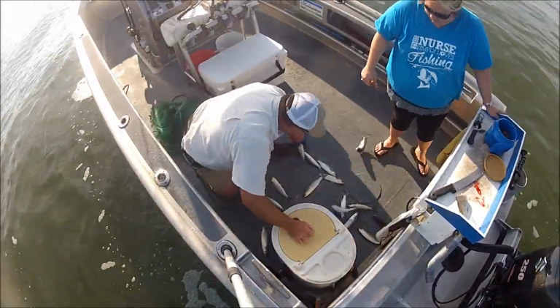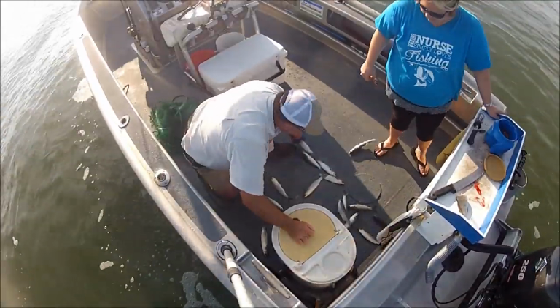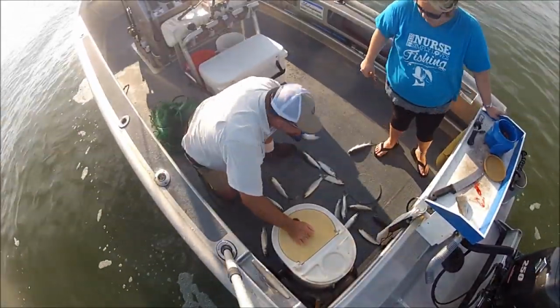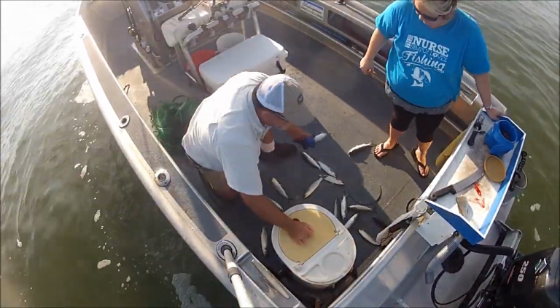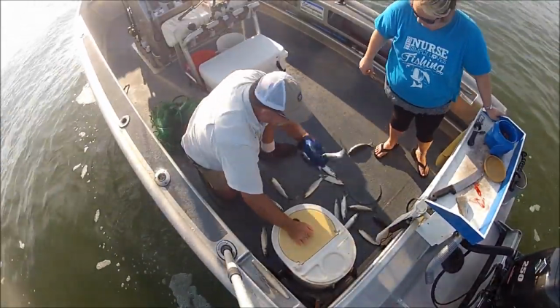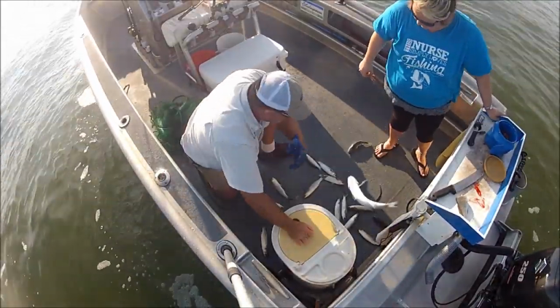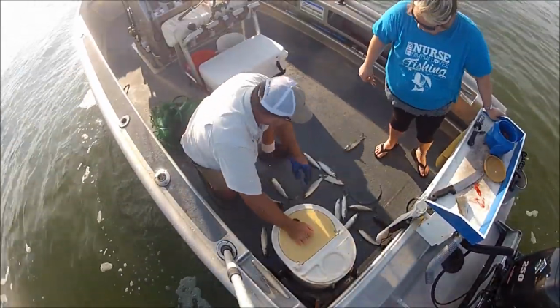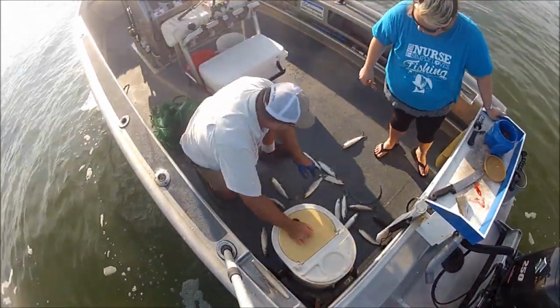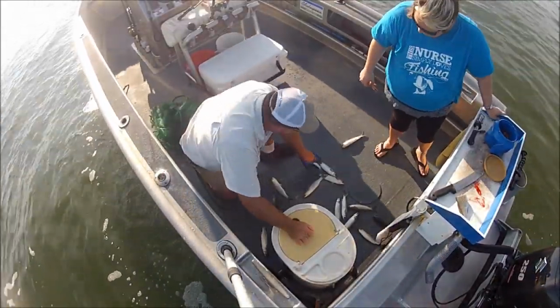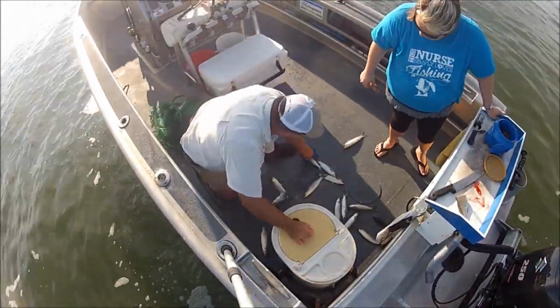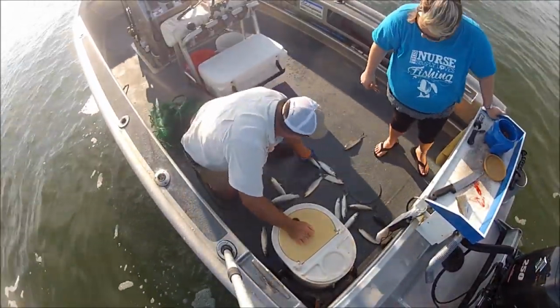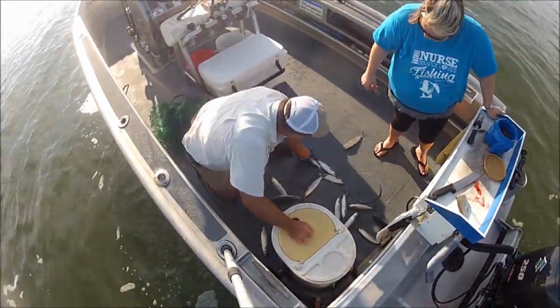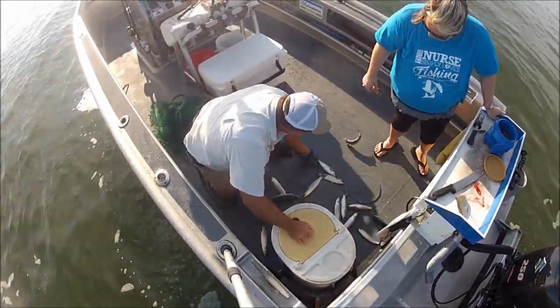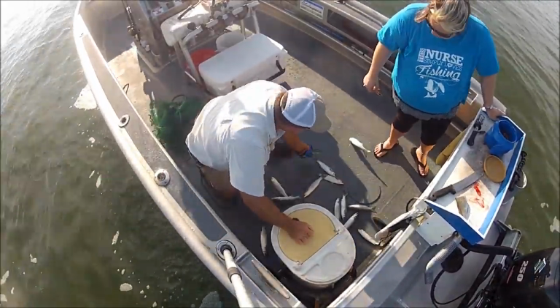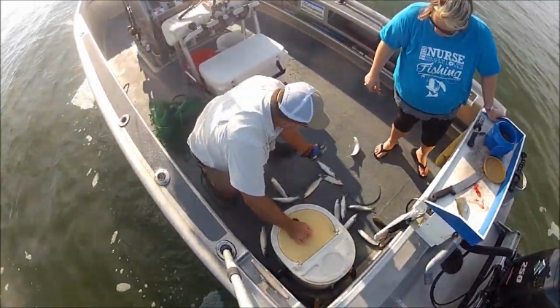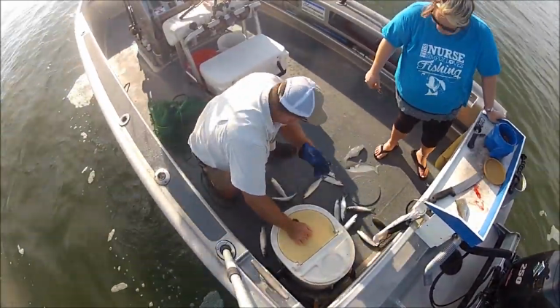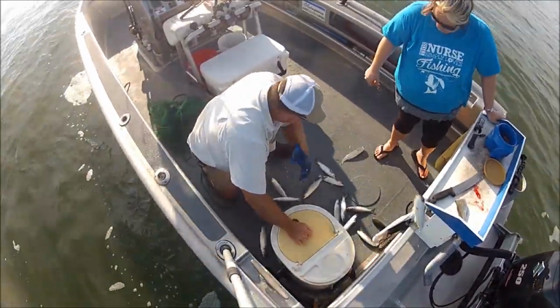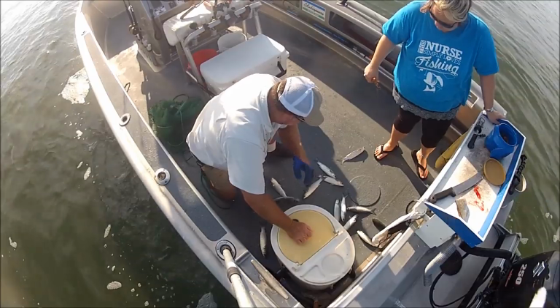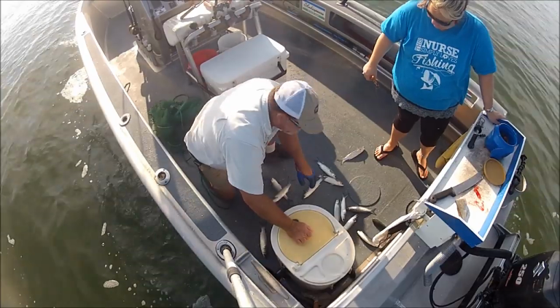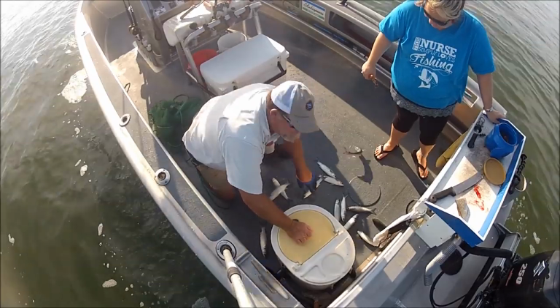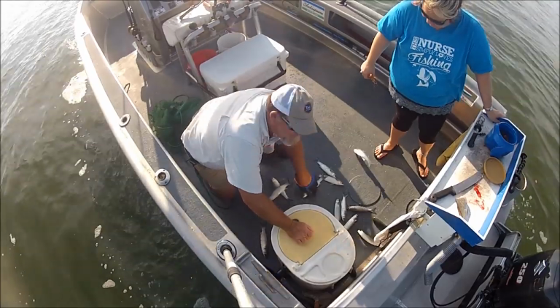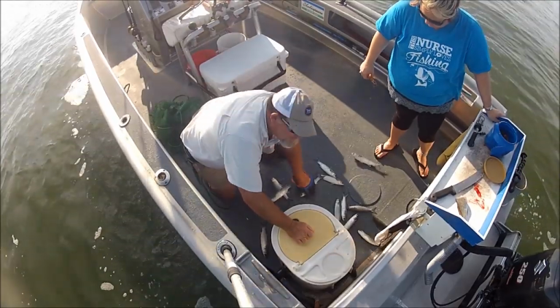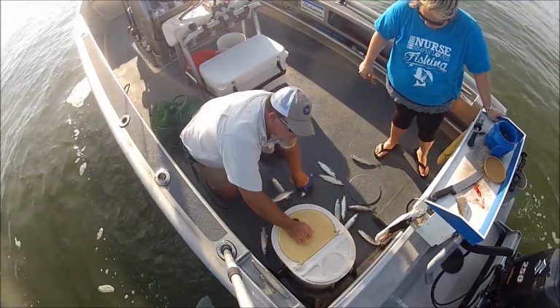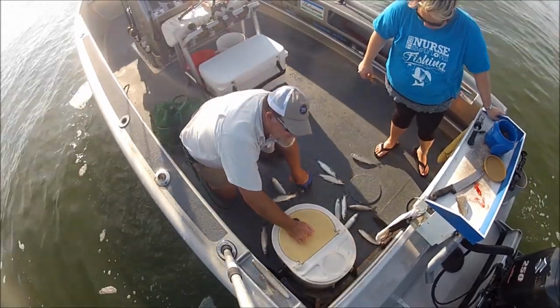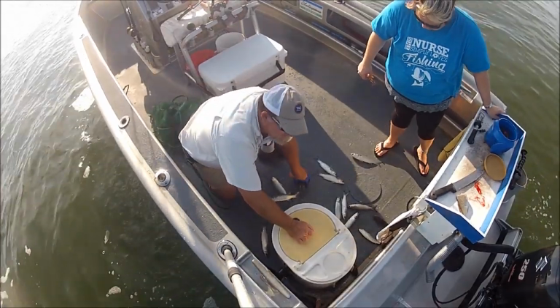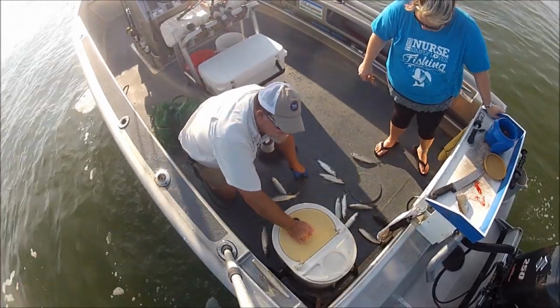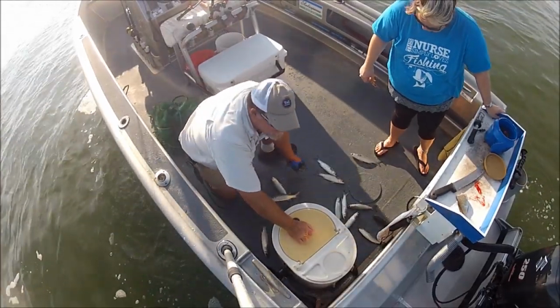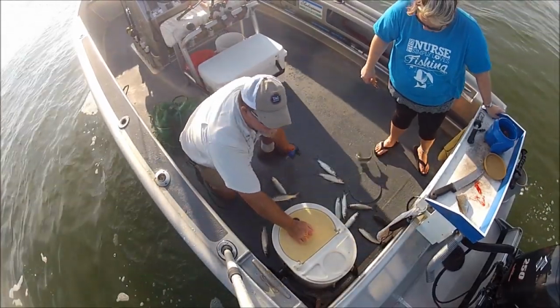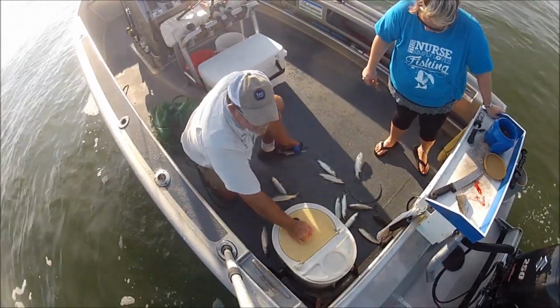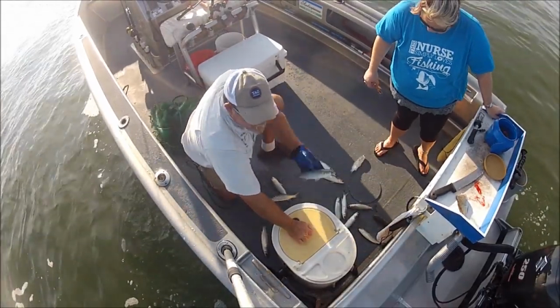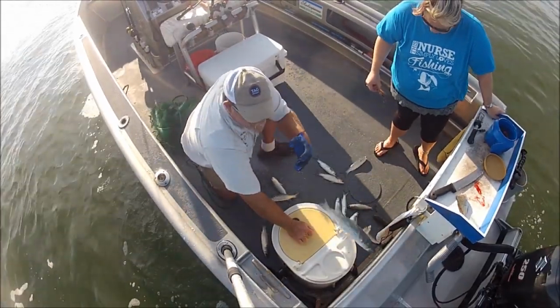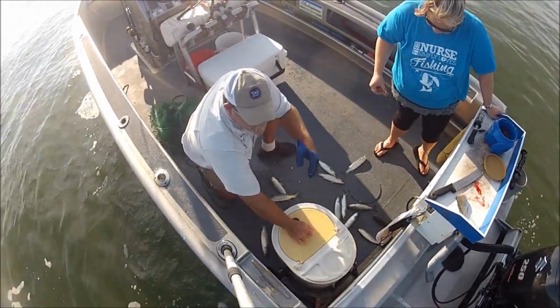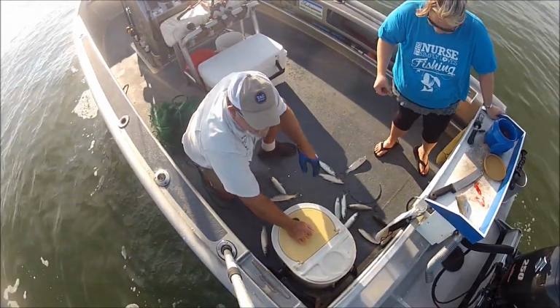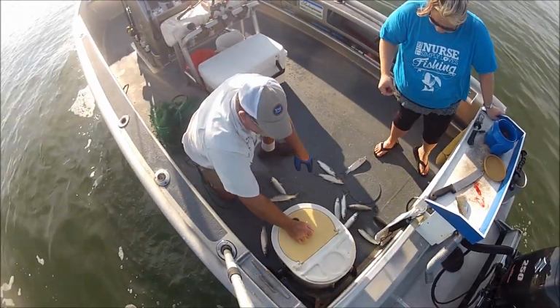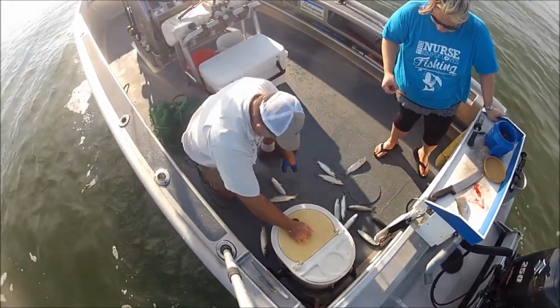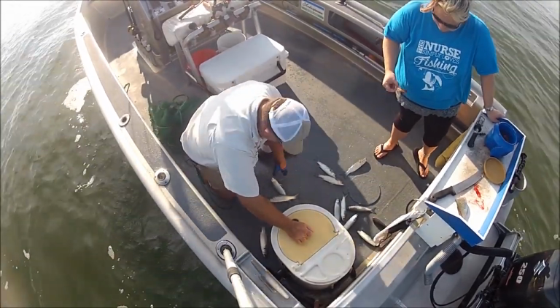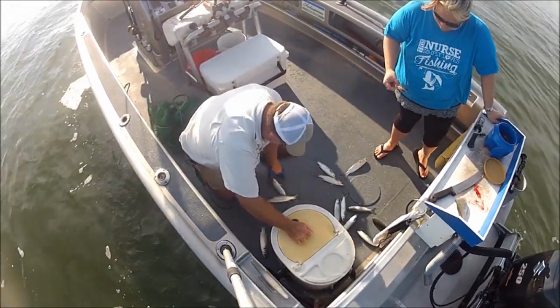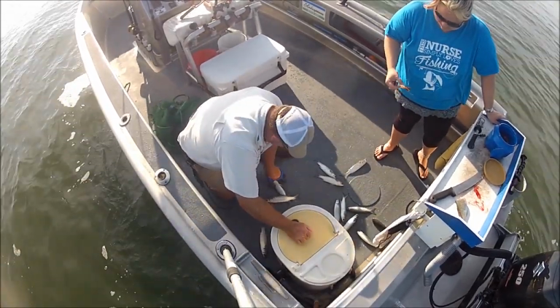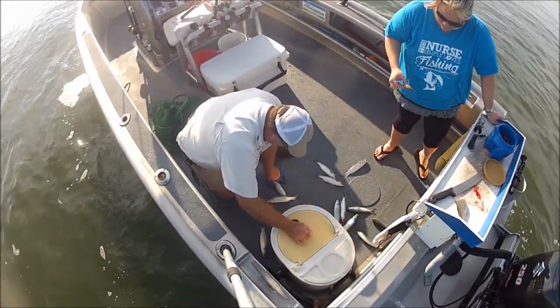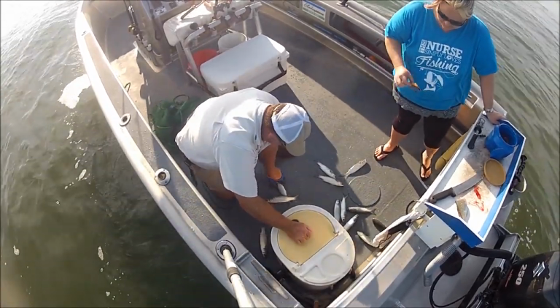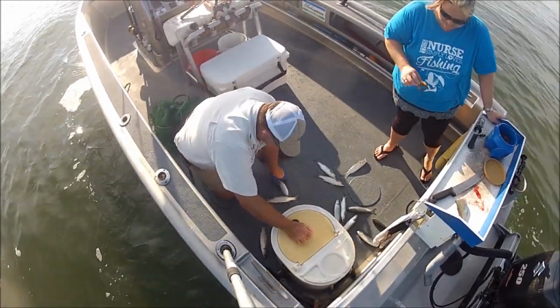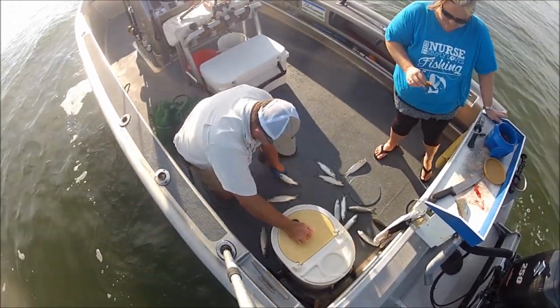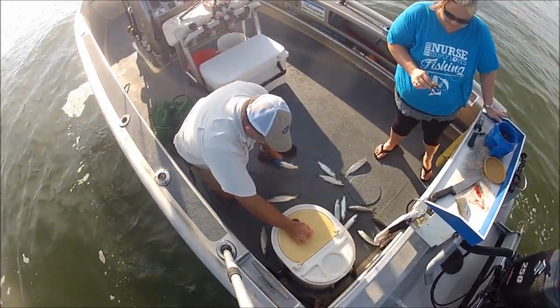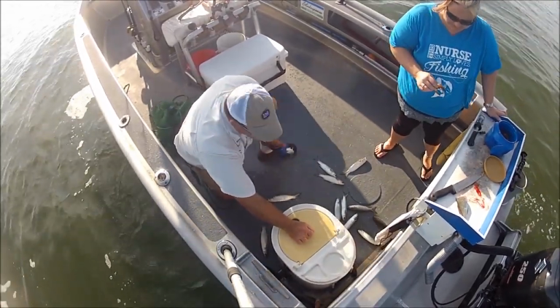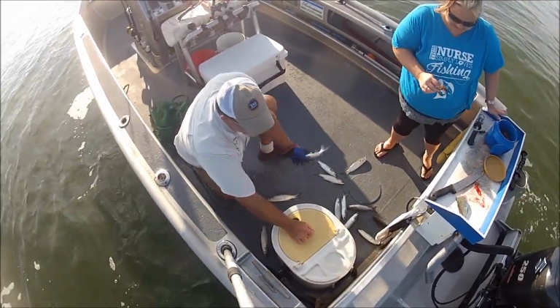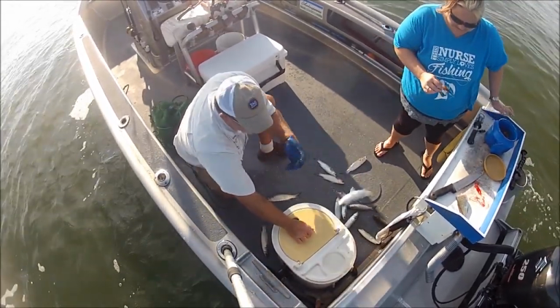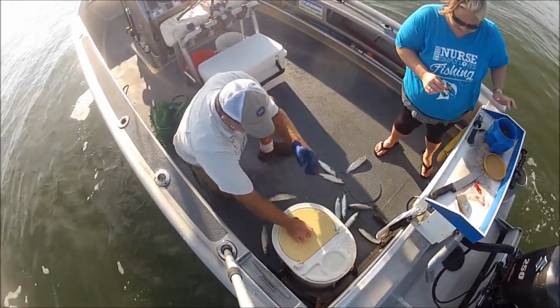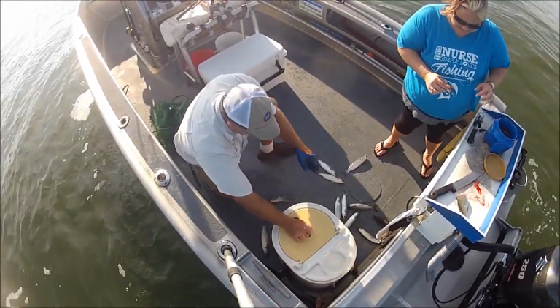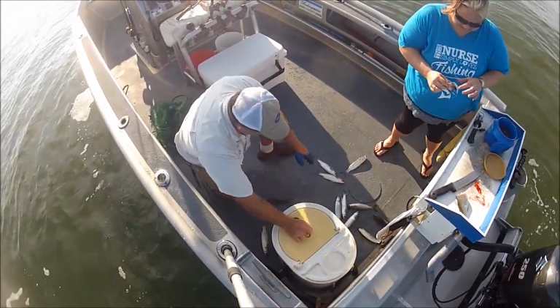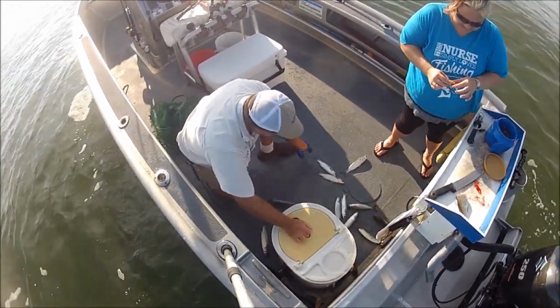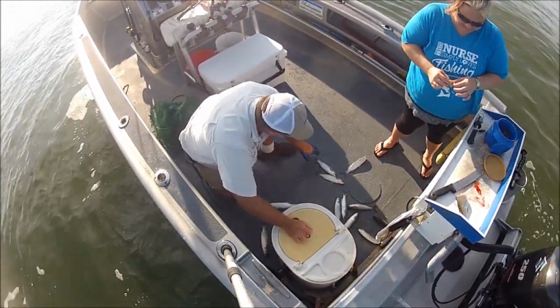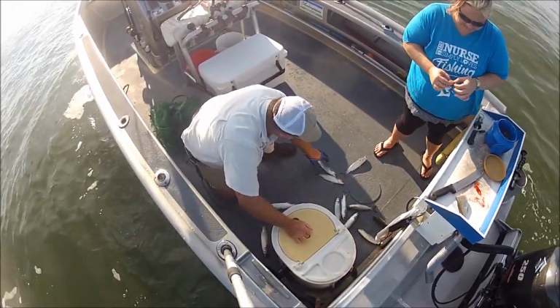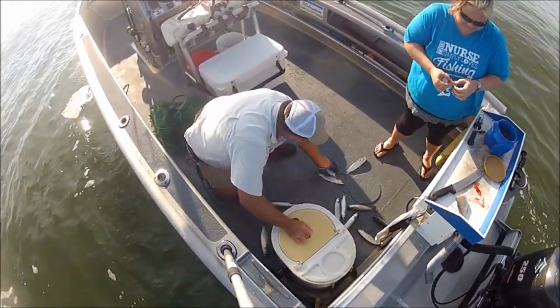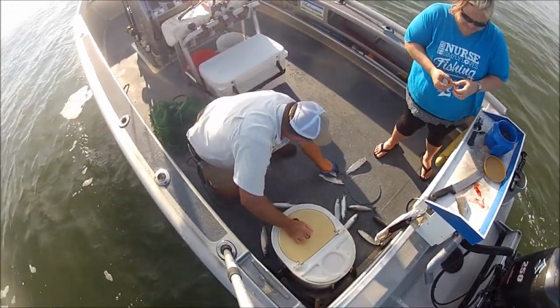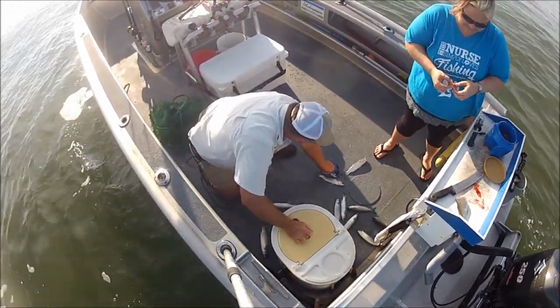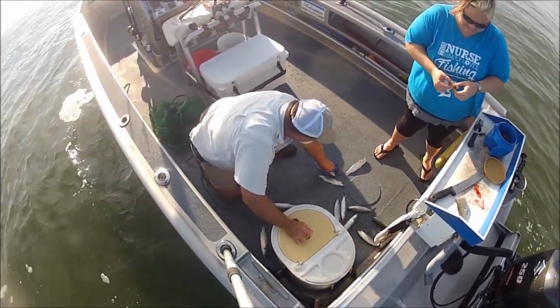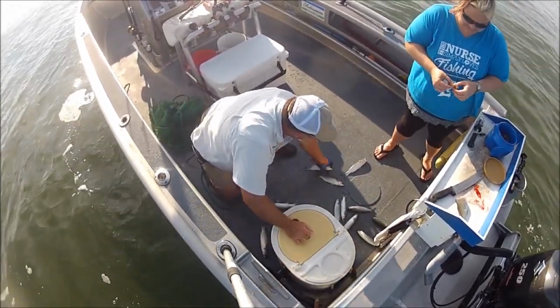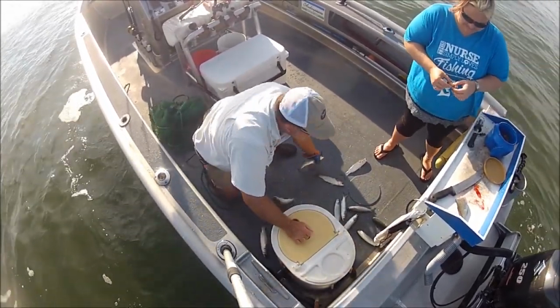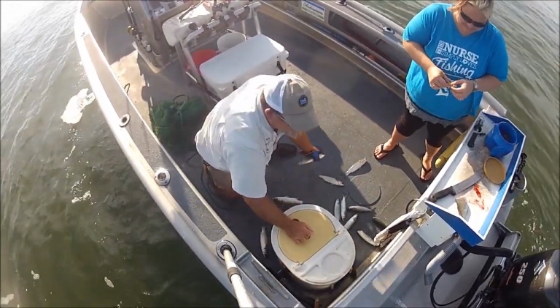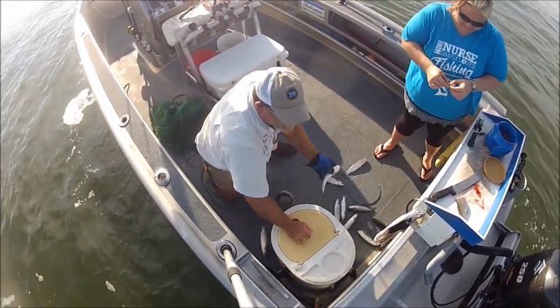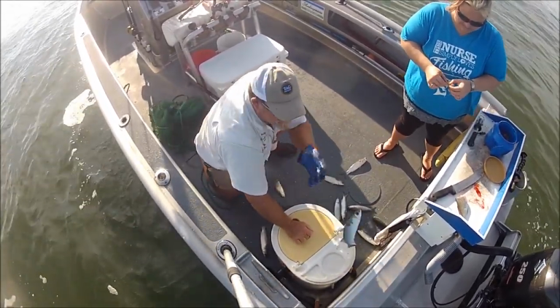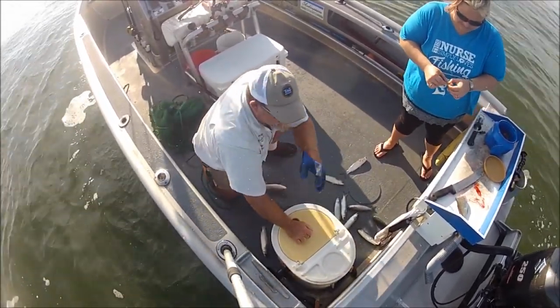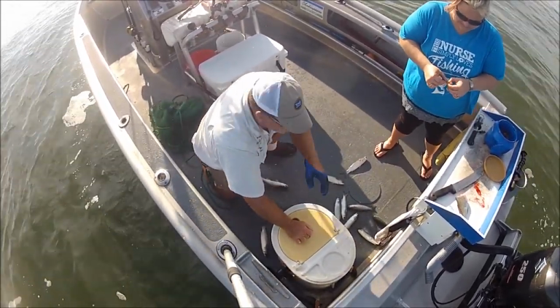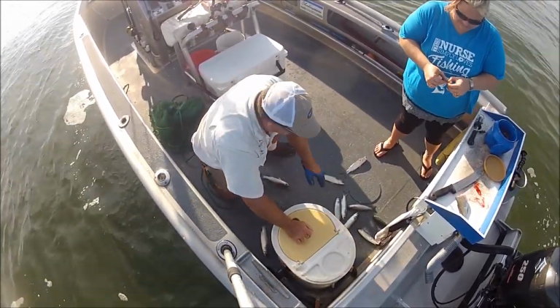As you can see, I'm only keeping the smaller ones and I'm throwing a whole bunch back still.